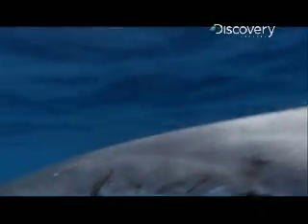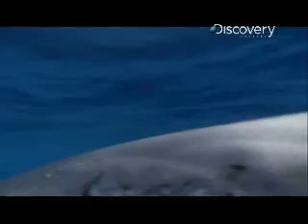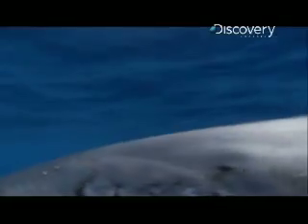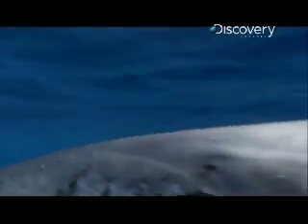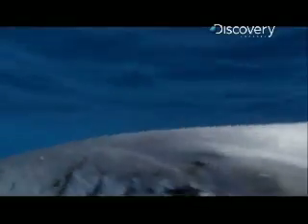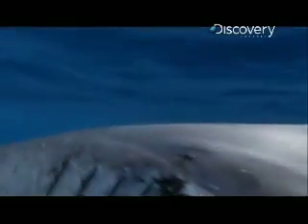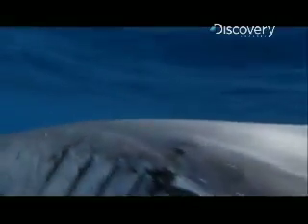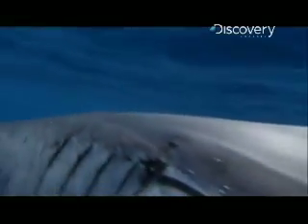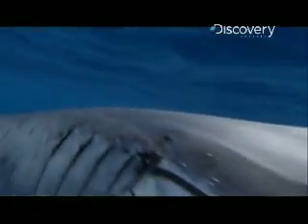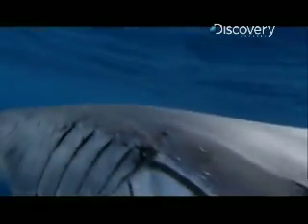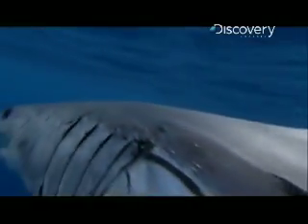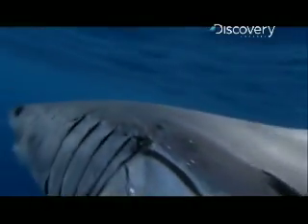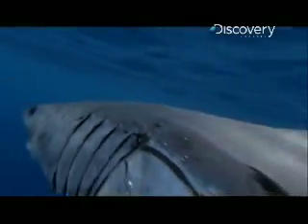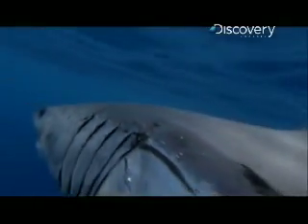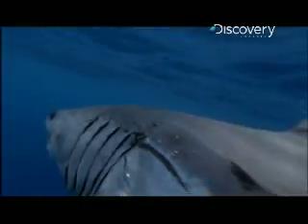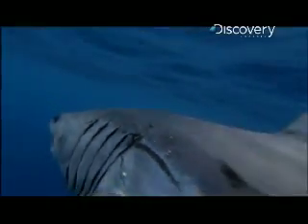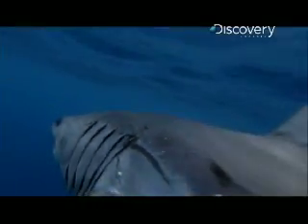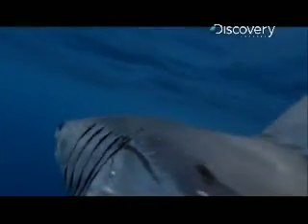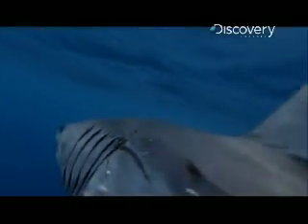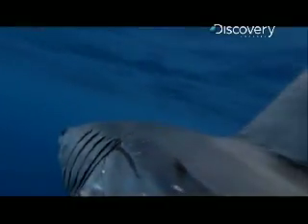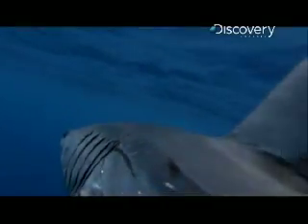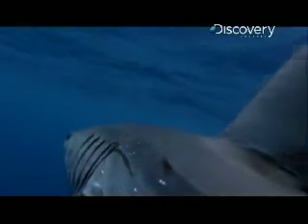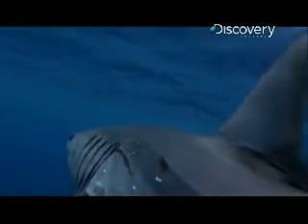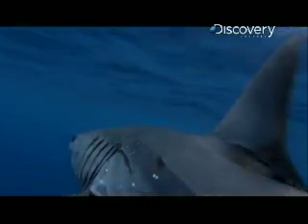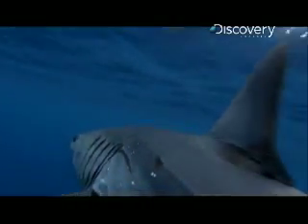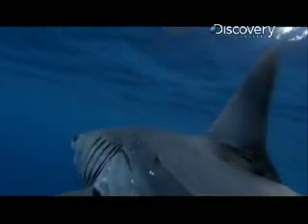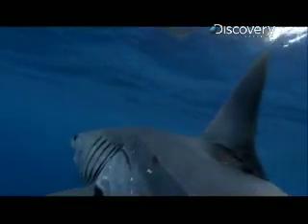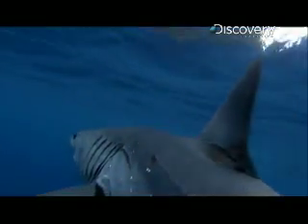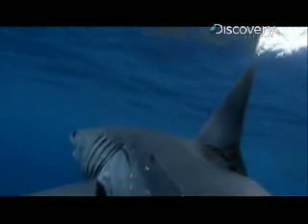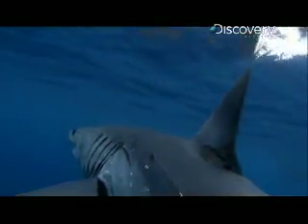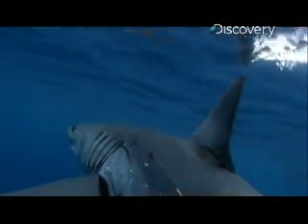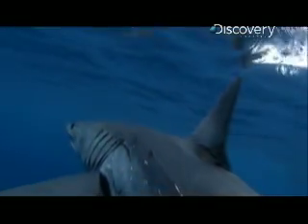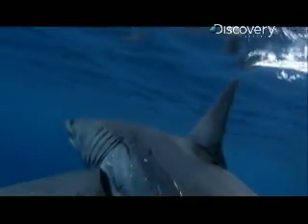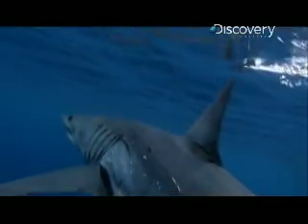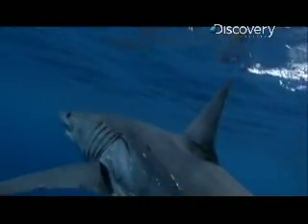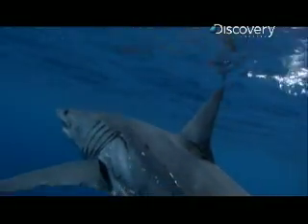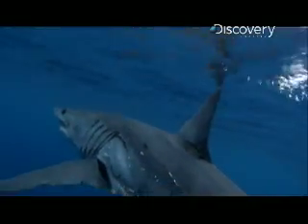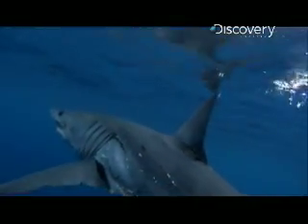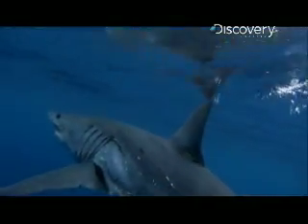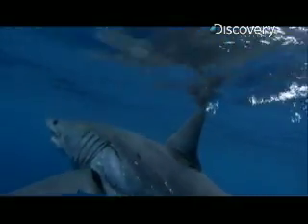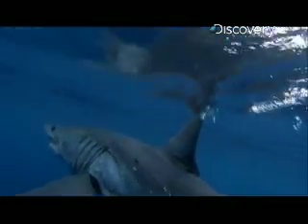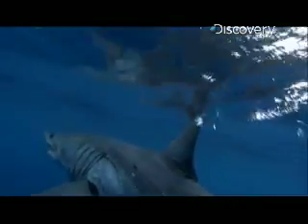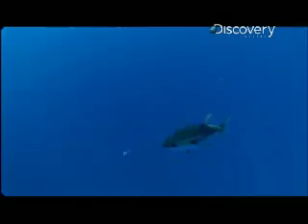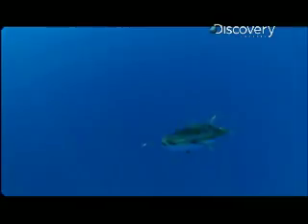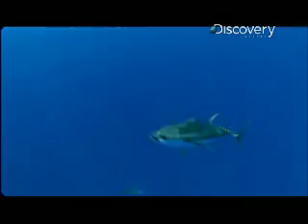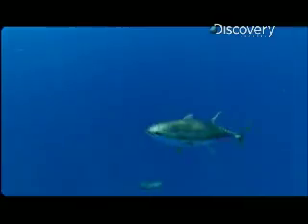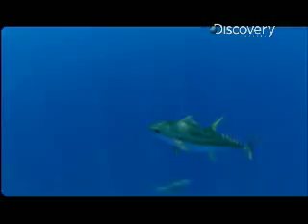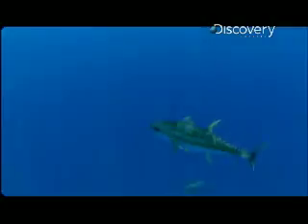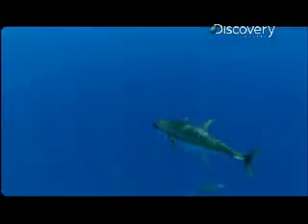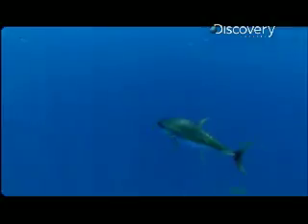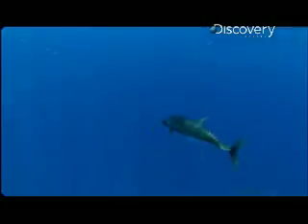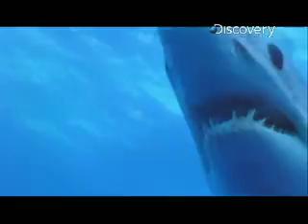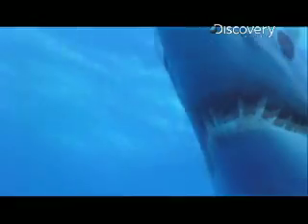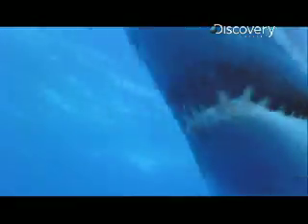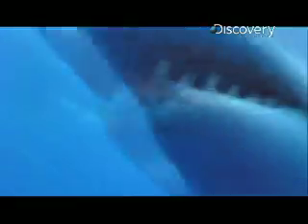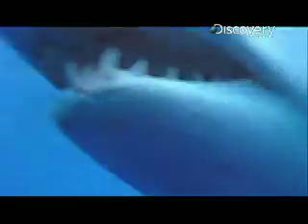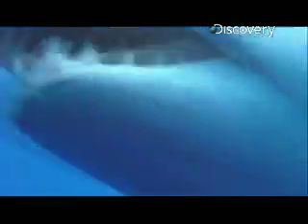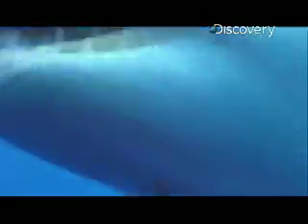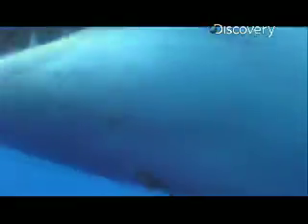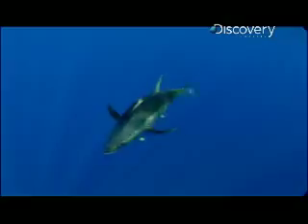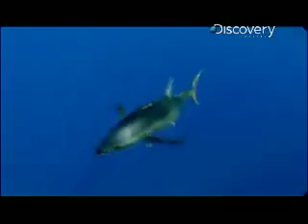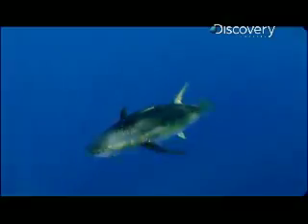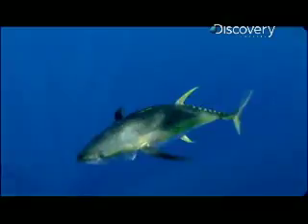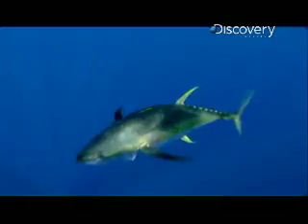In the case of the mako, that ability might make all the difference between catching the tuna and letting it get away.